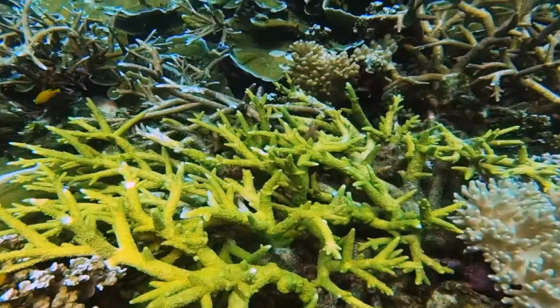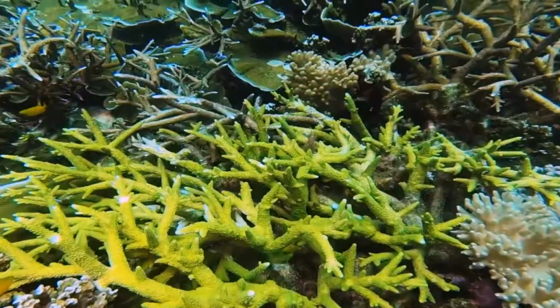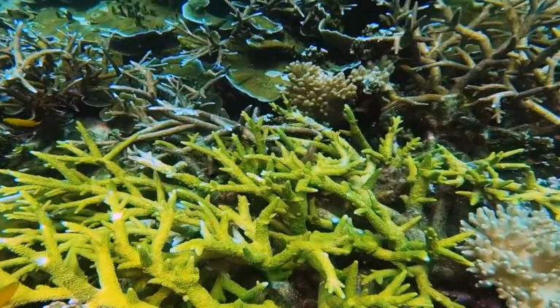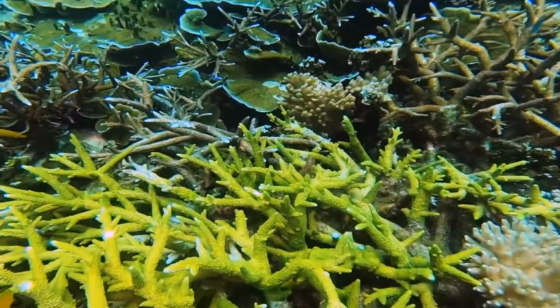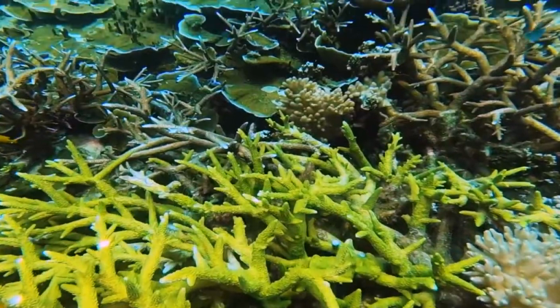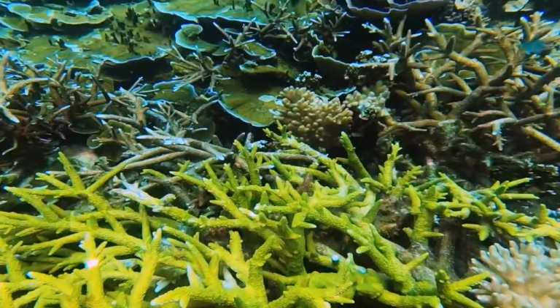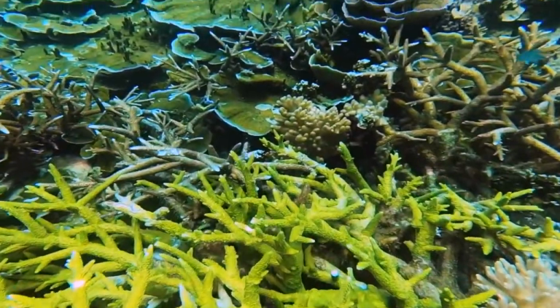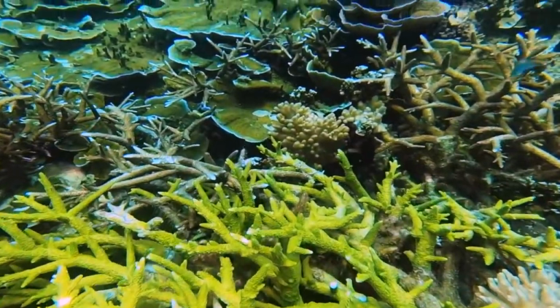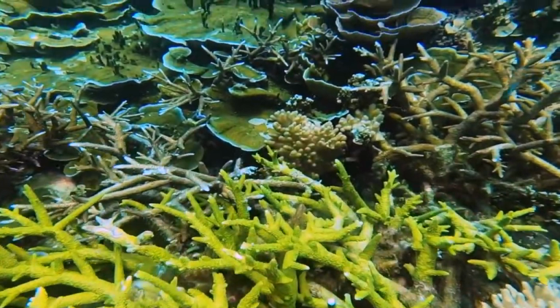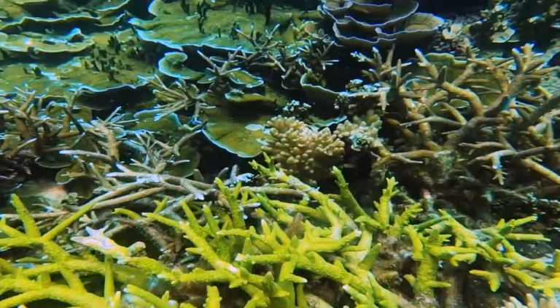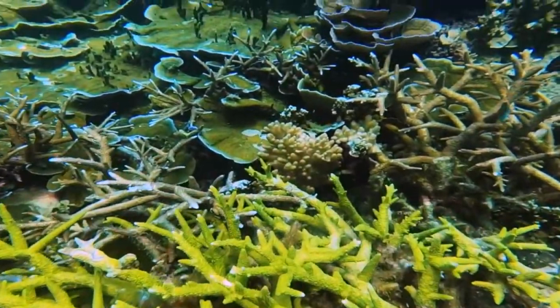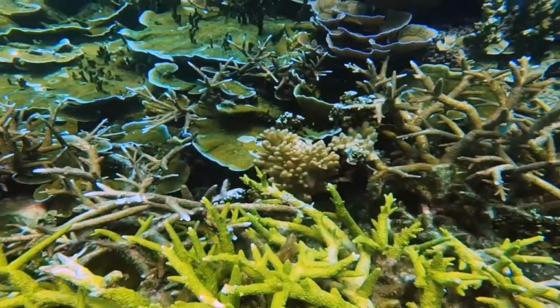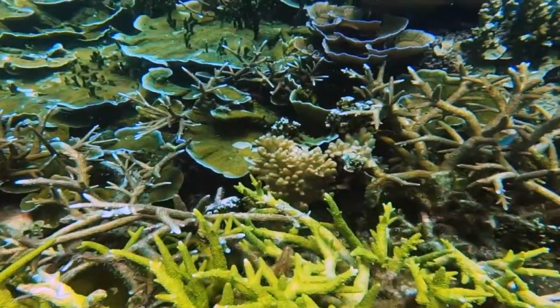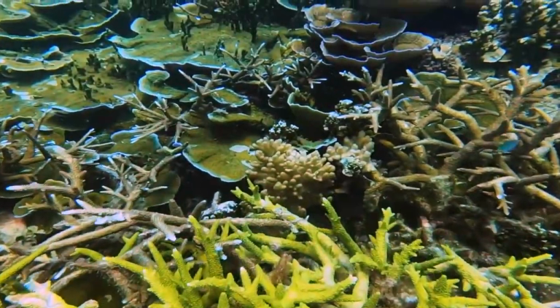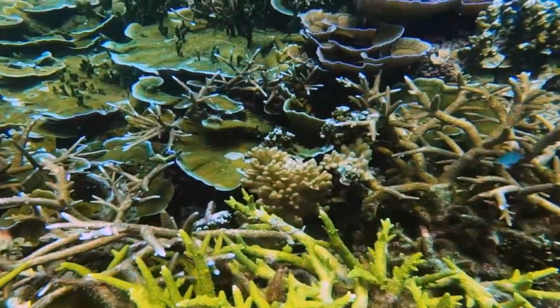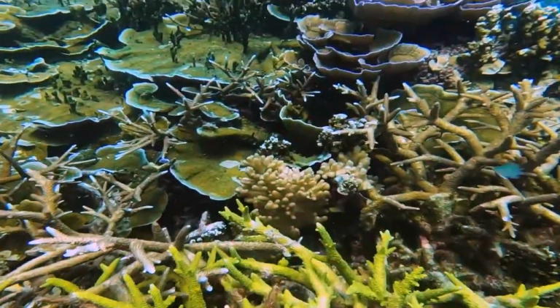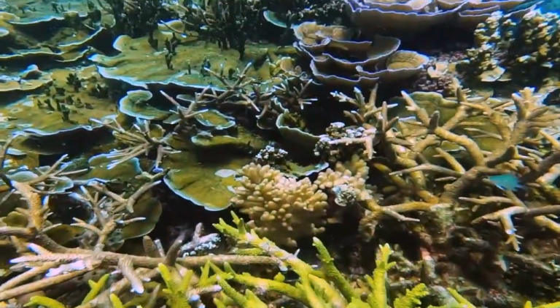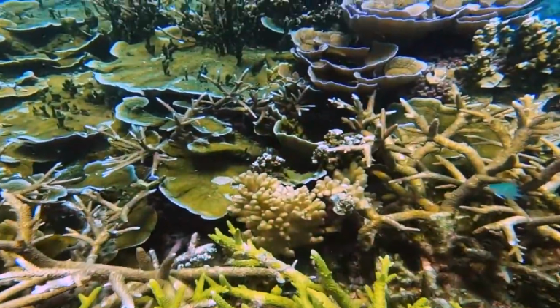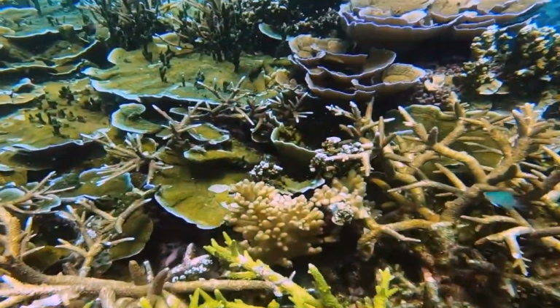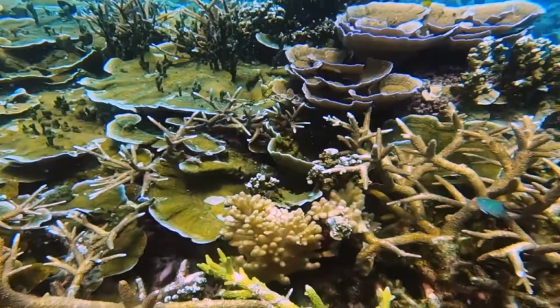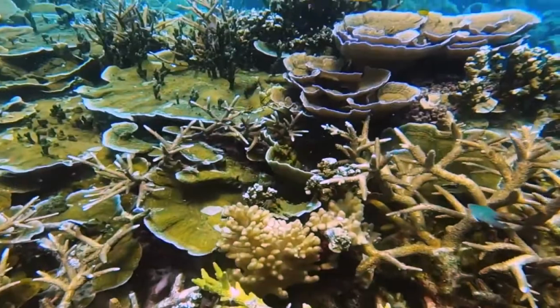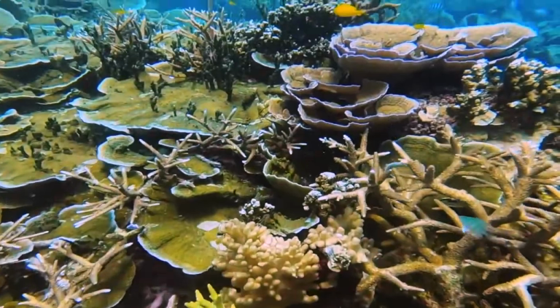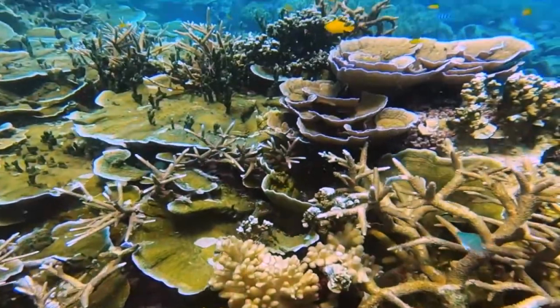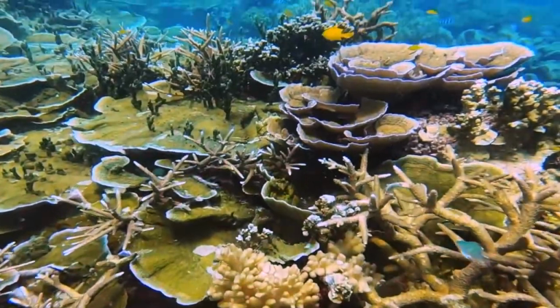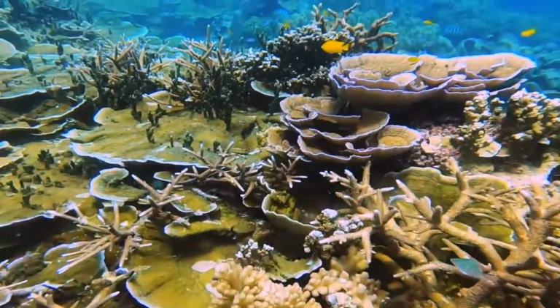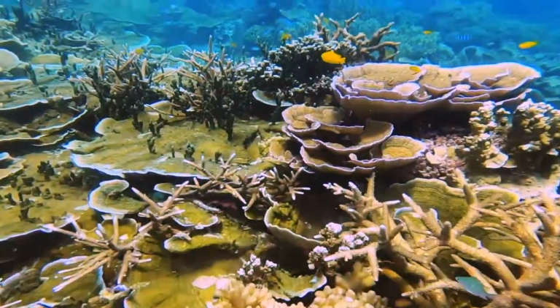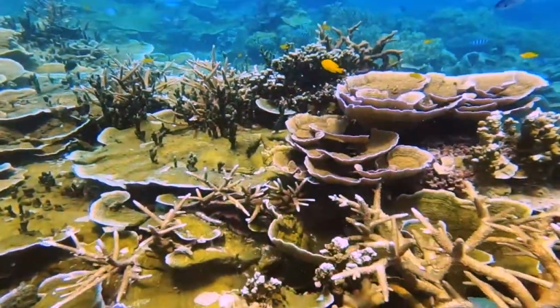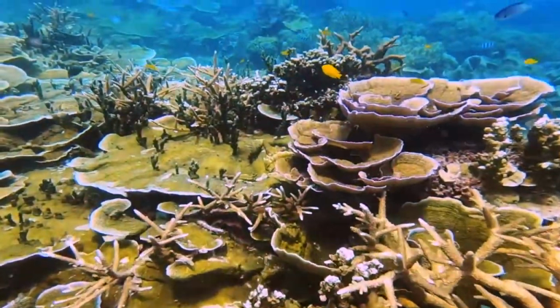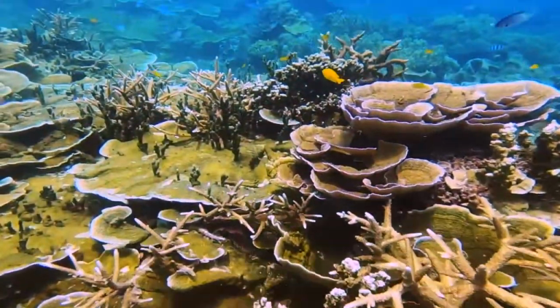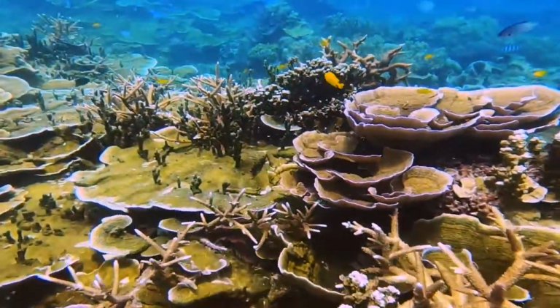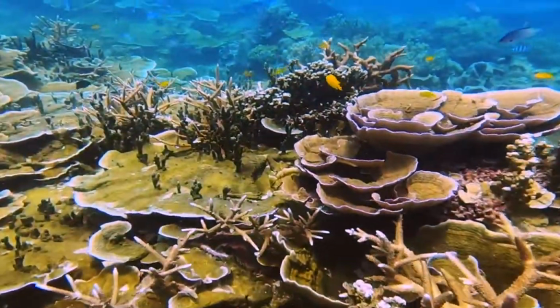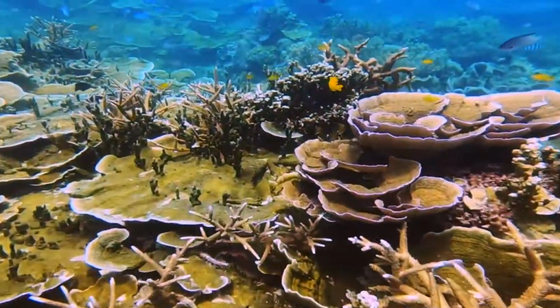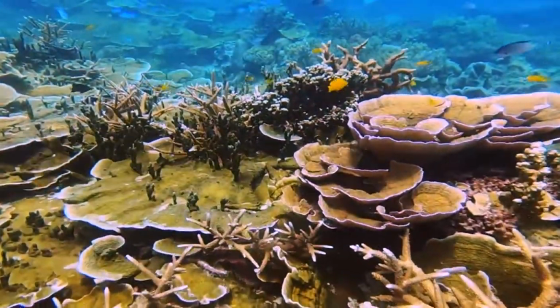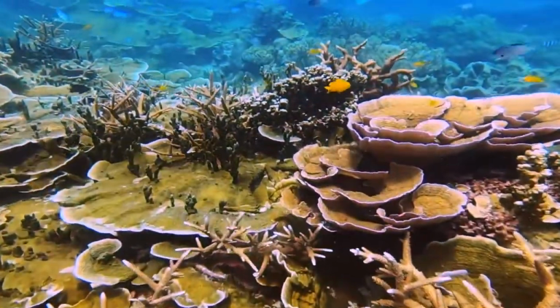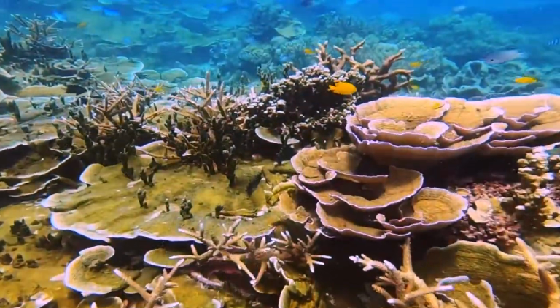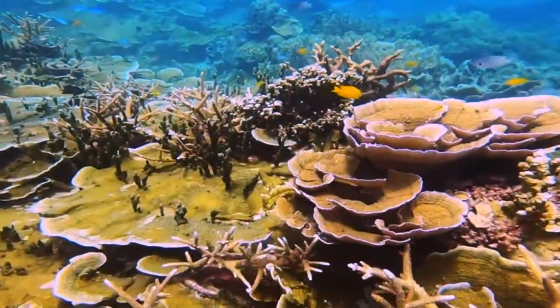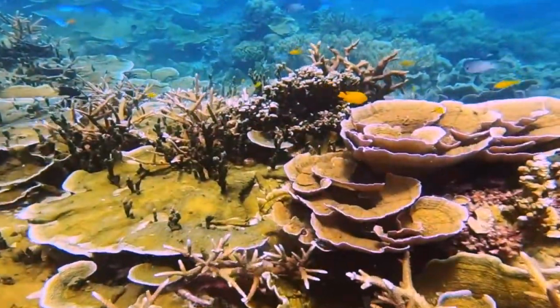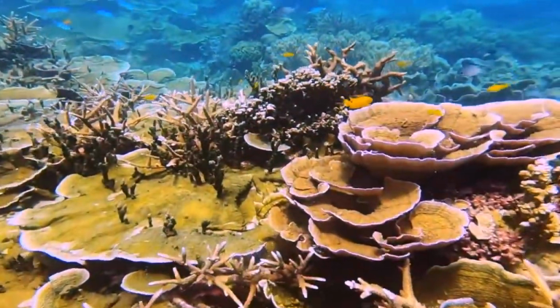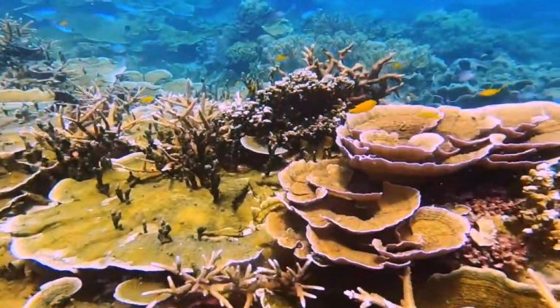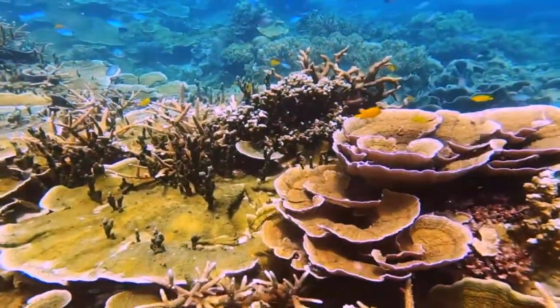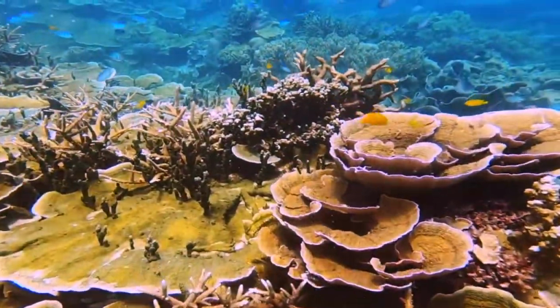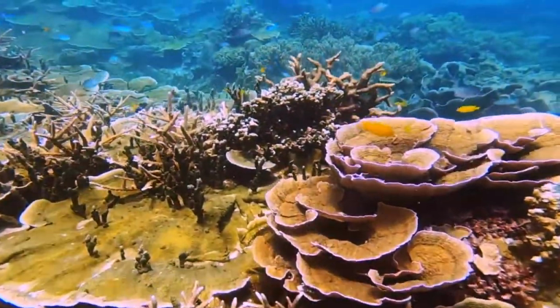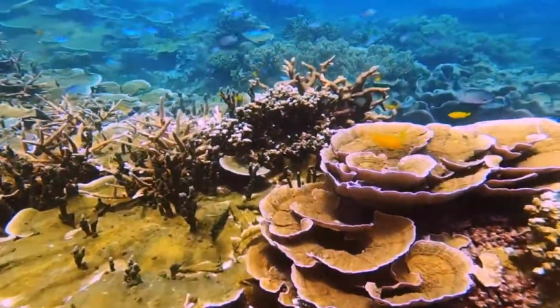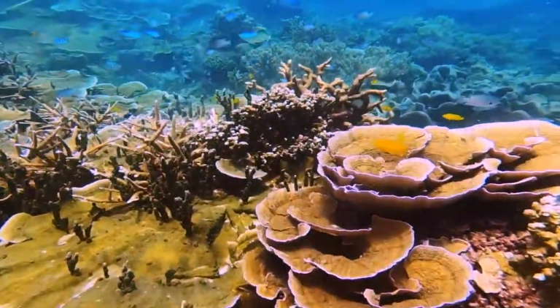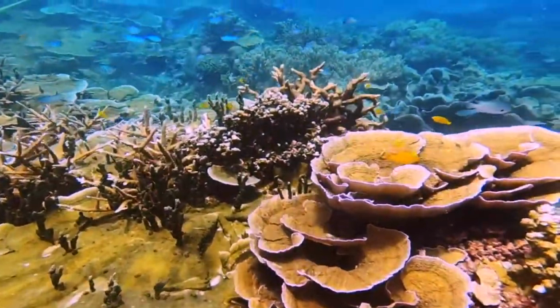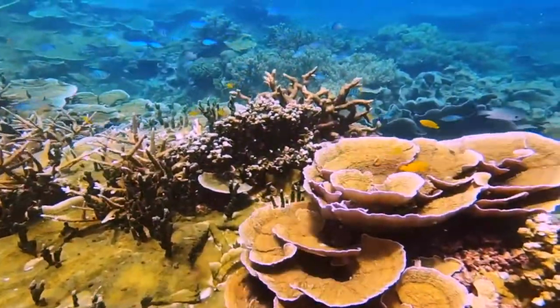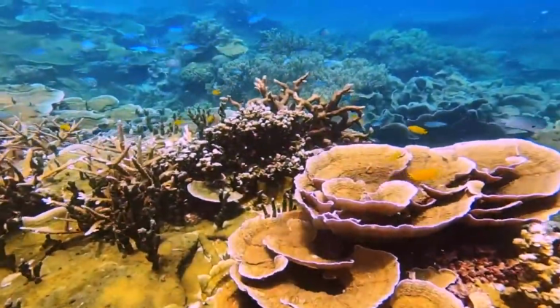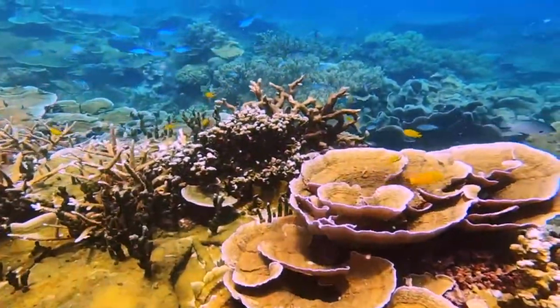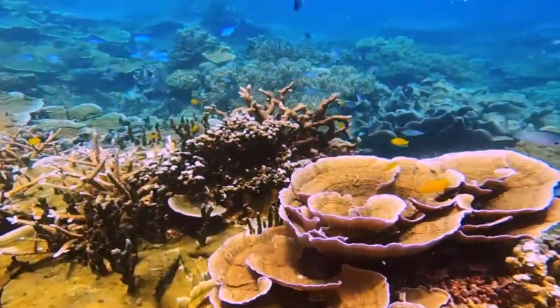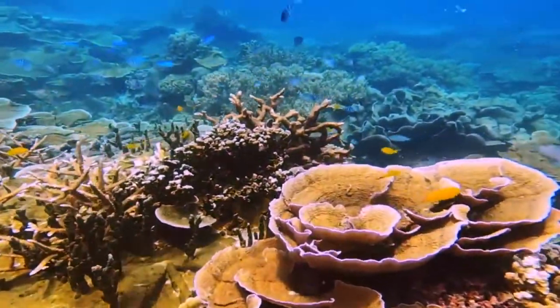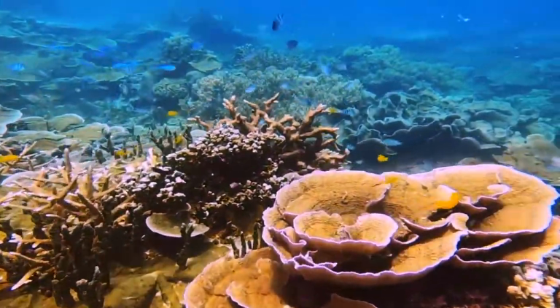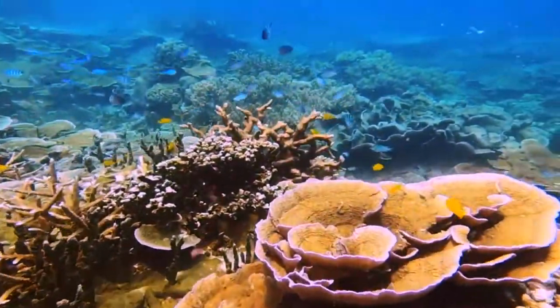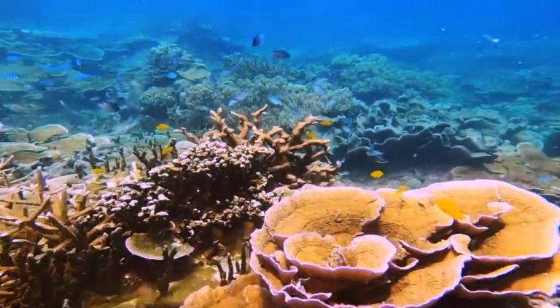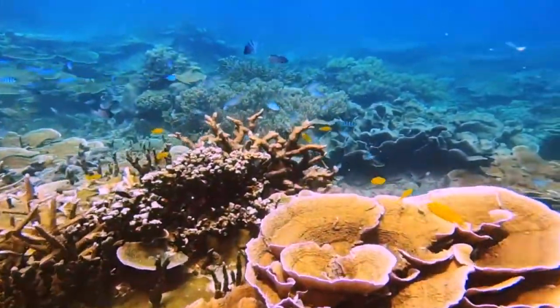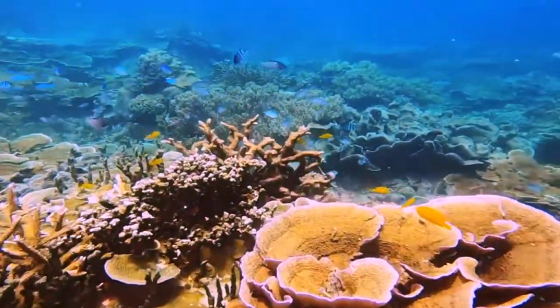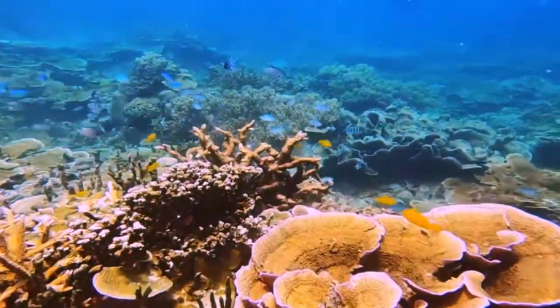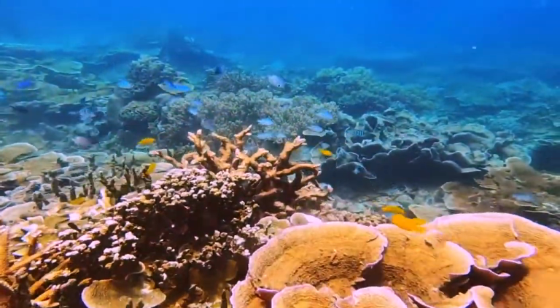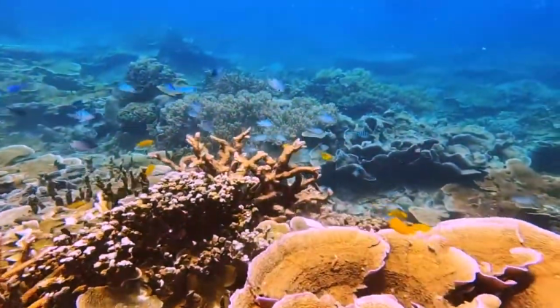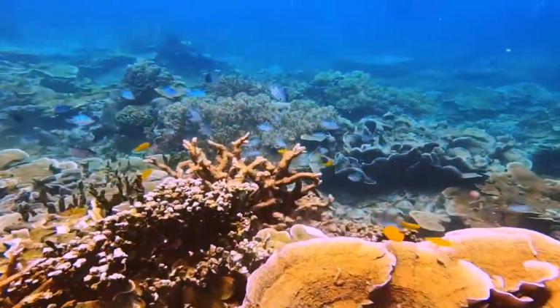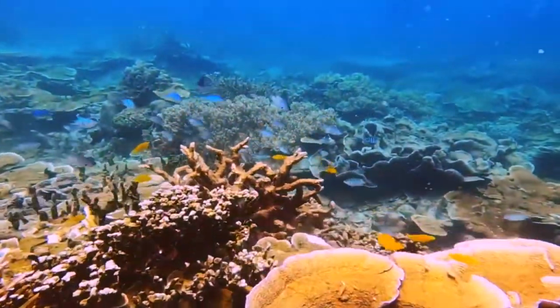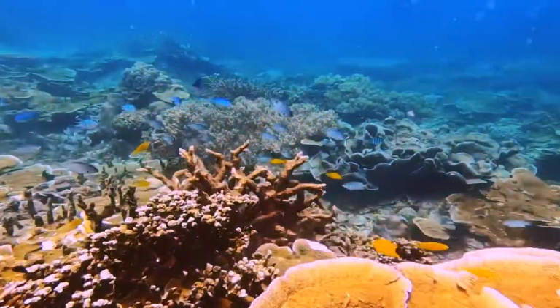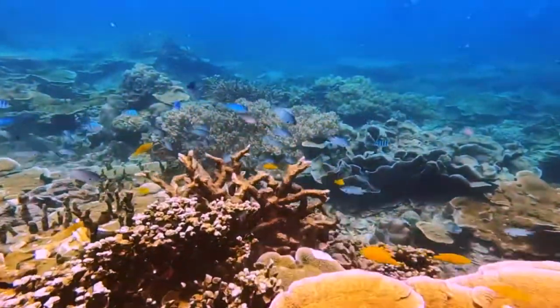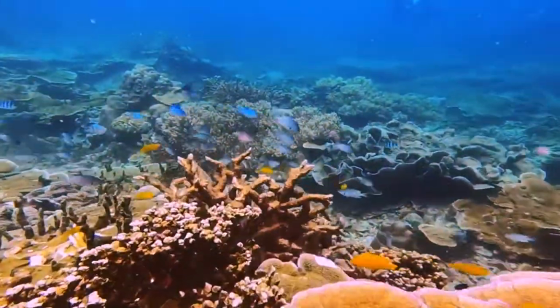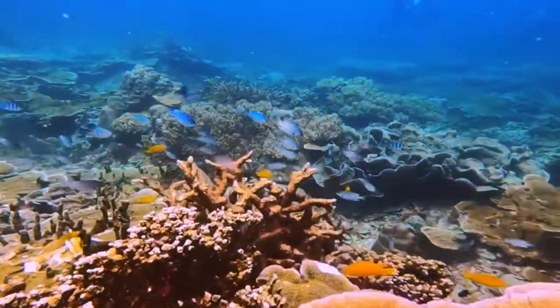Over time, these coral nubbins will grow into beautiful coral reef areas, becoming a shelter for reef fishes.